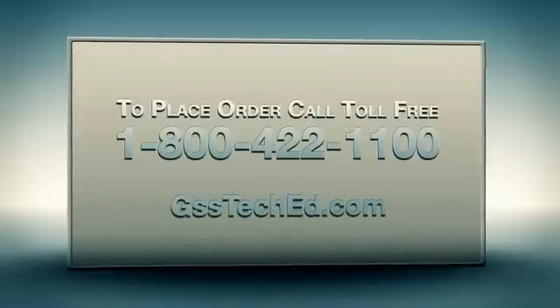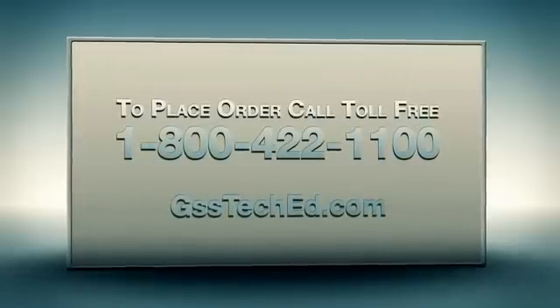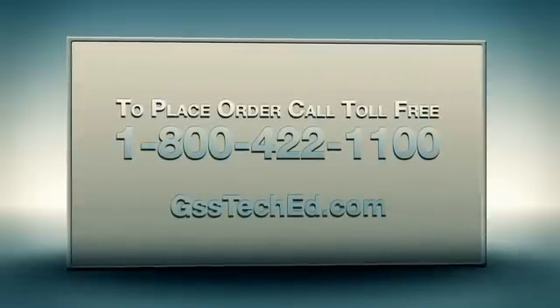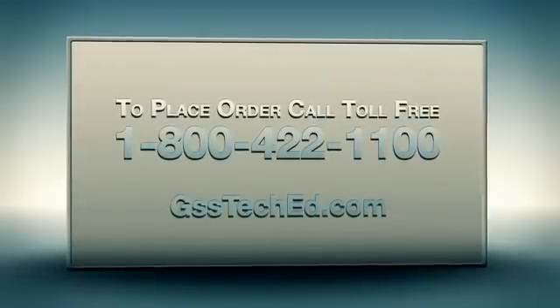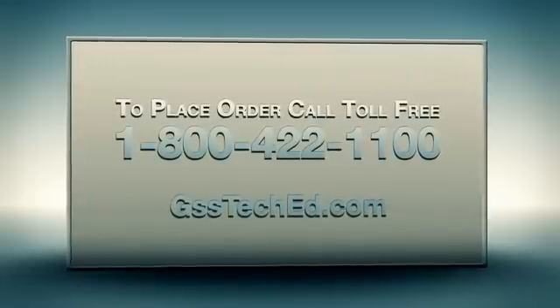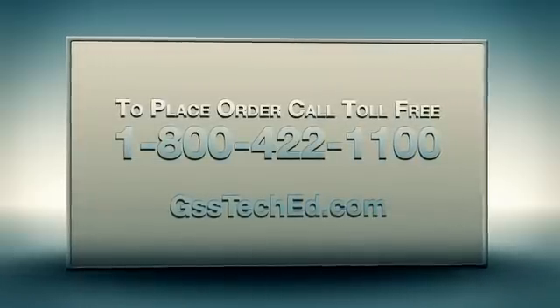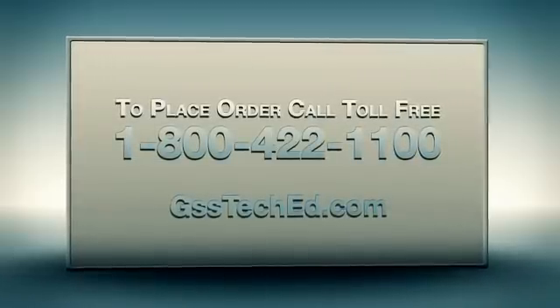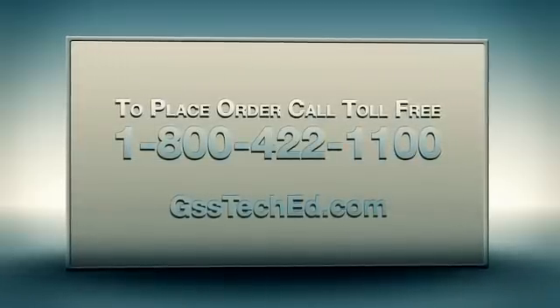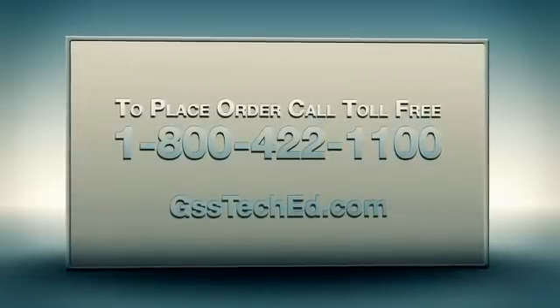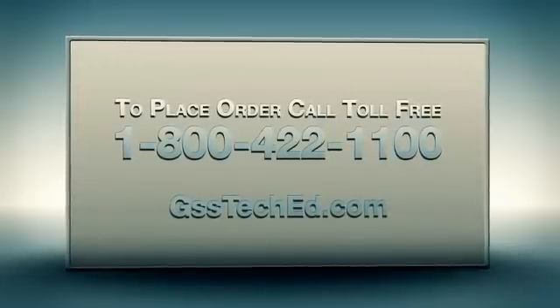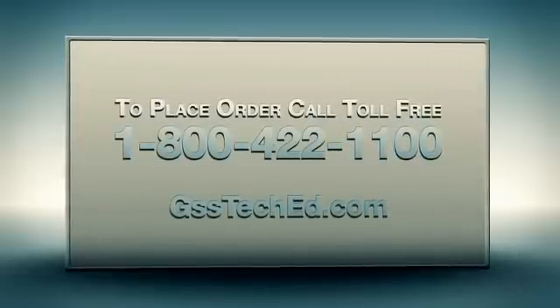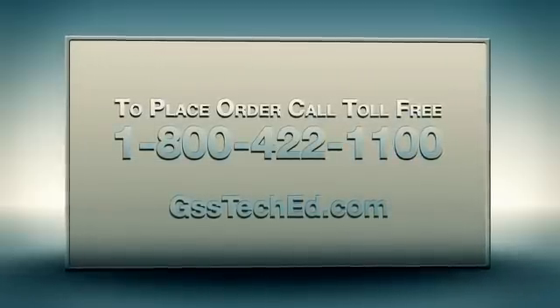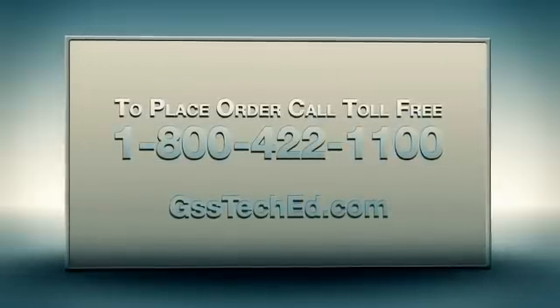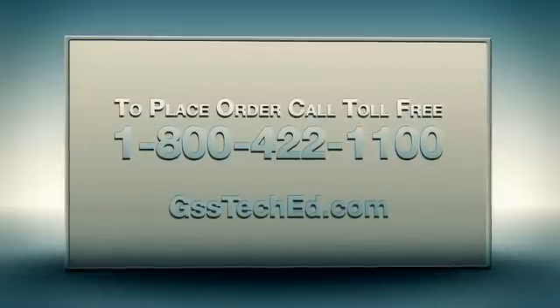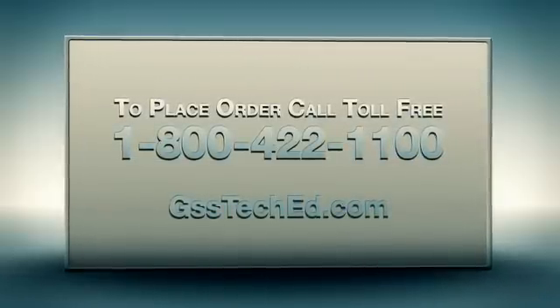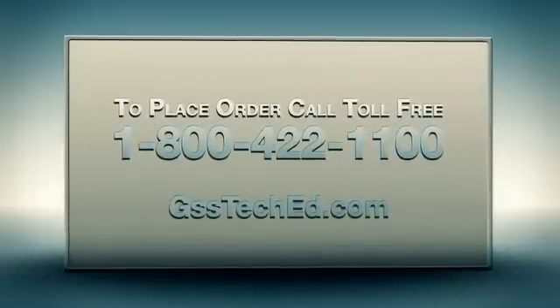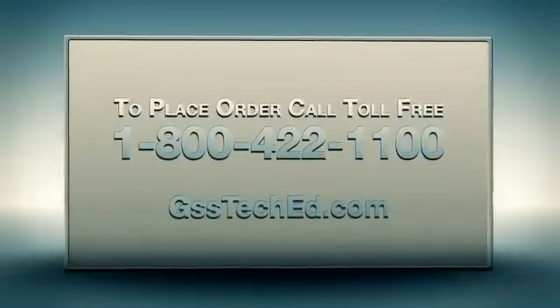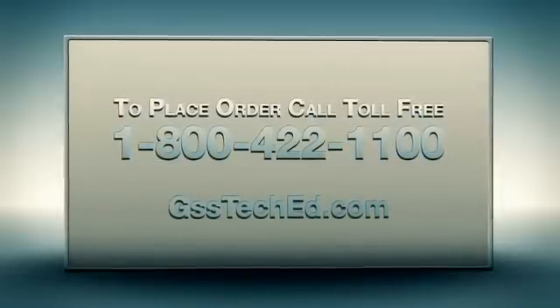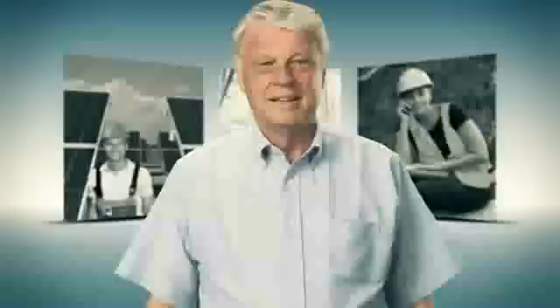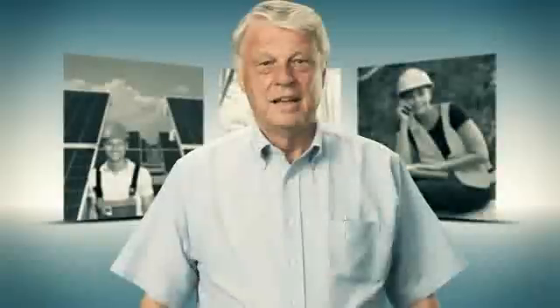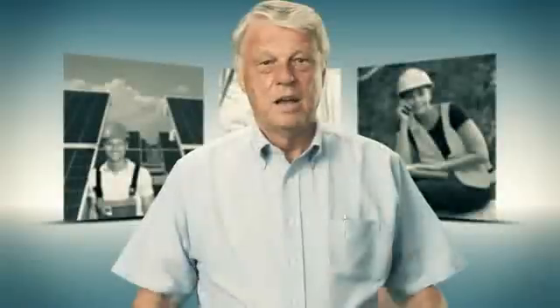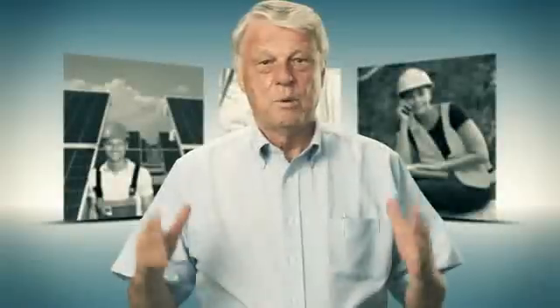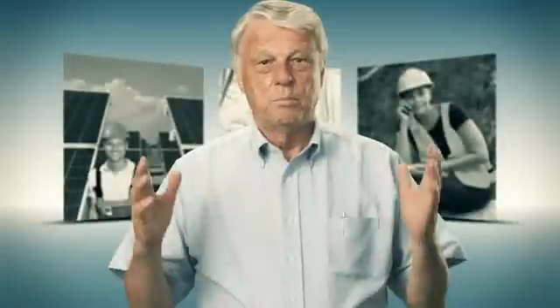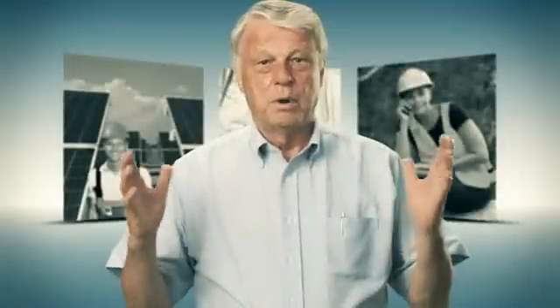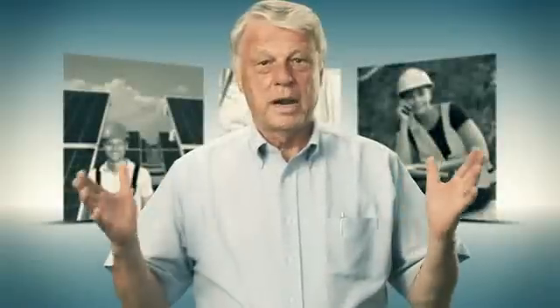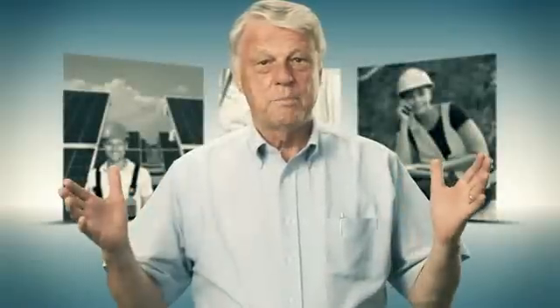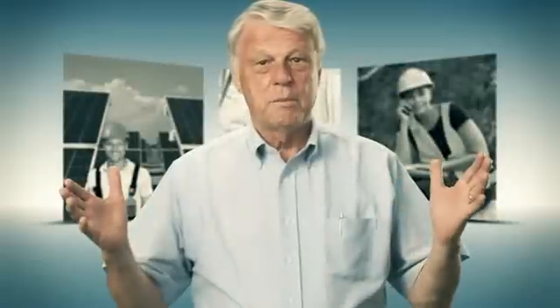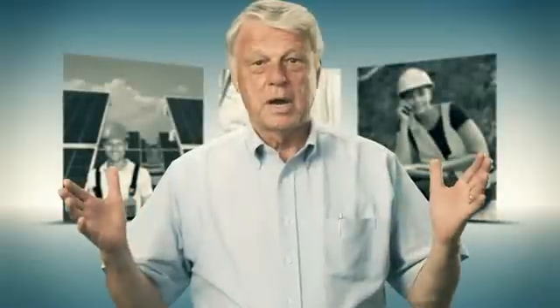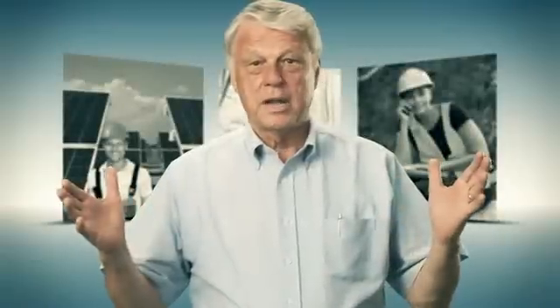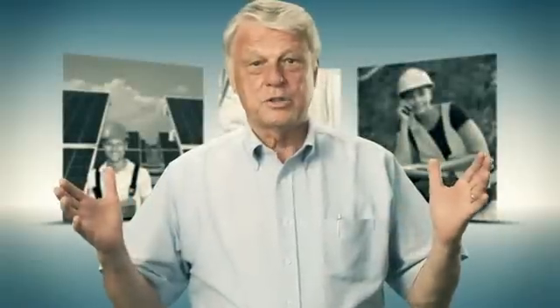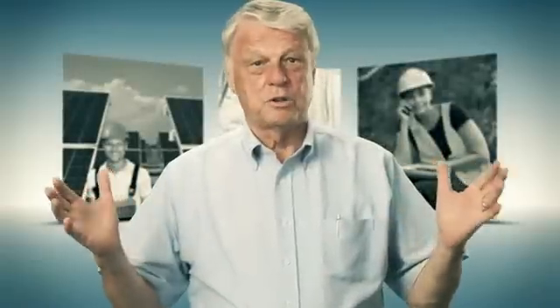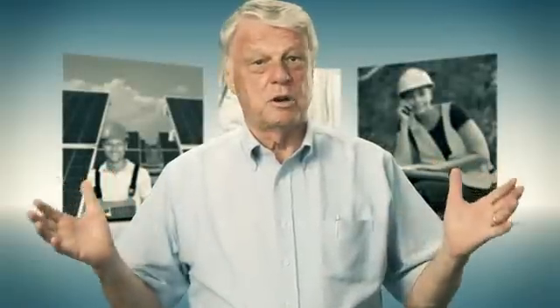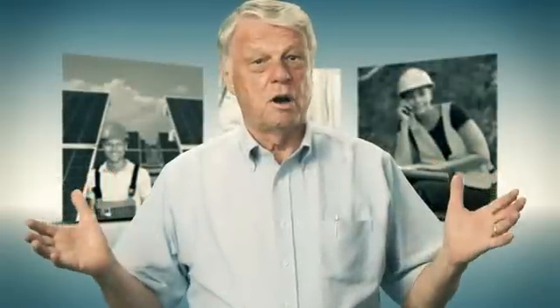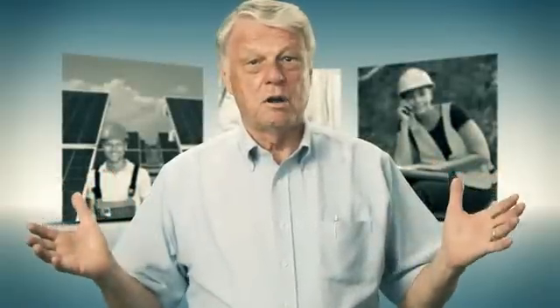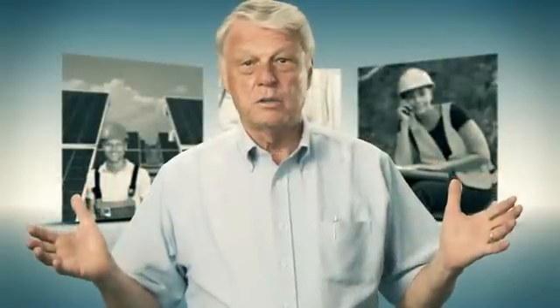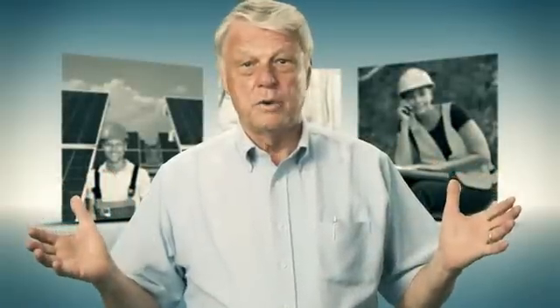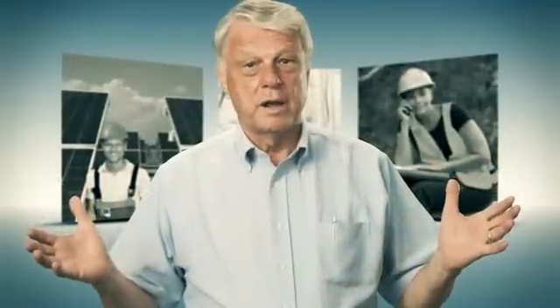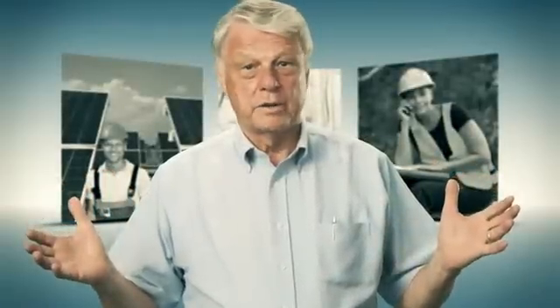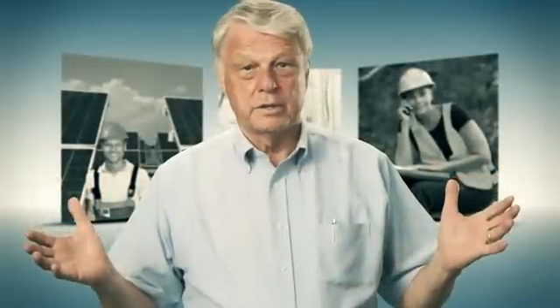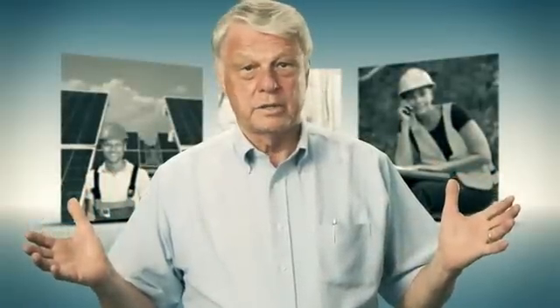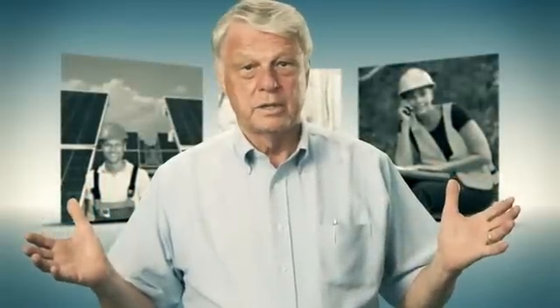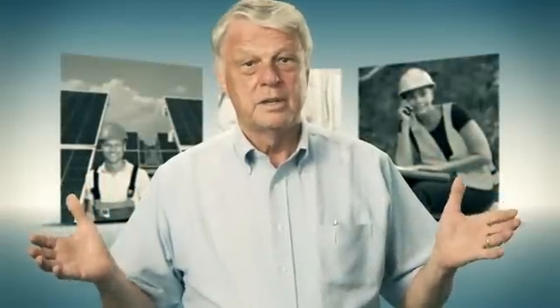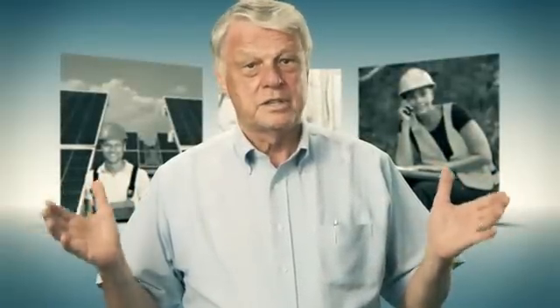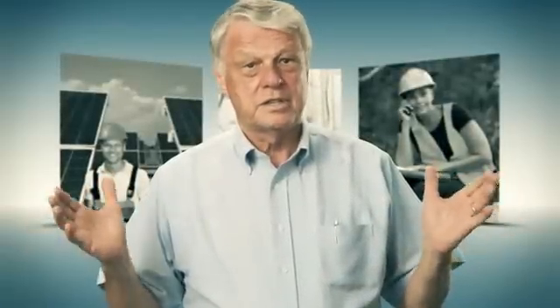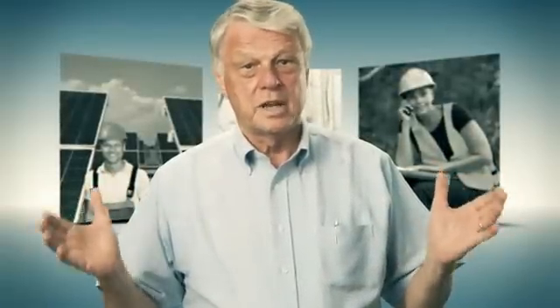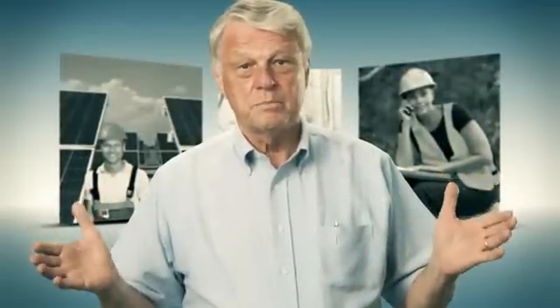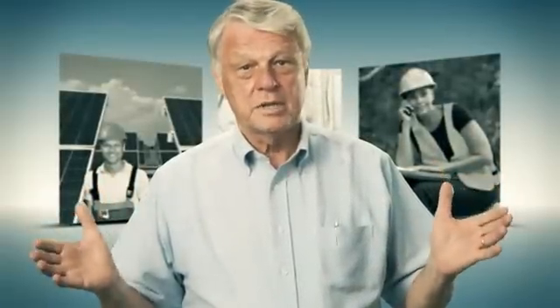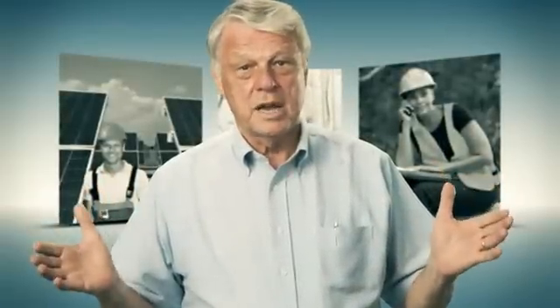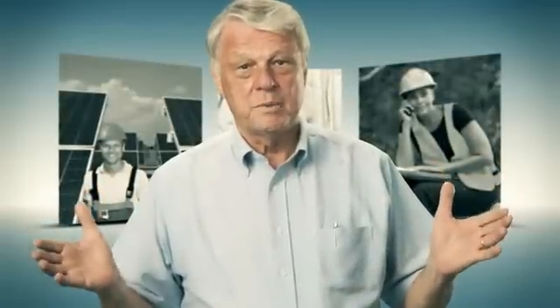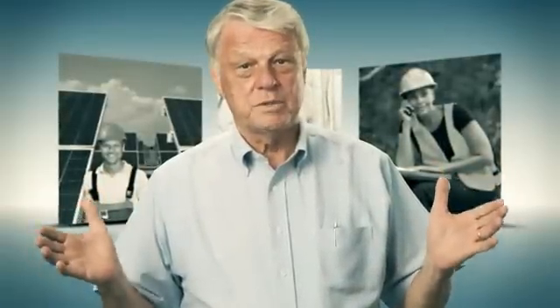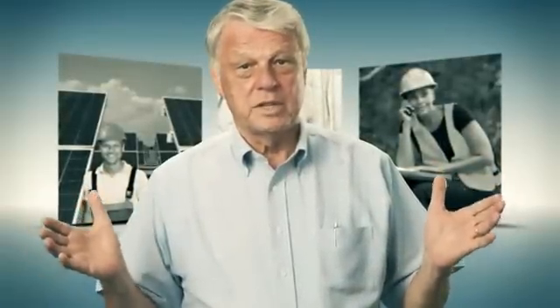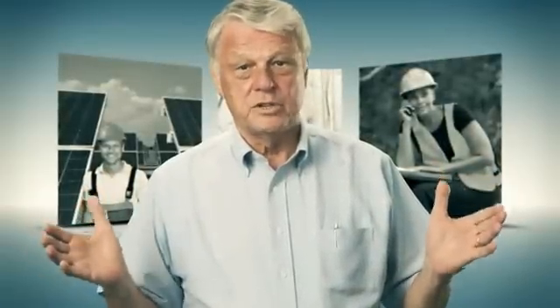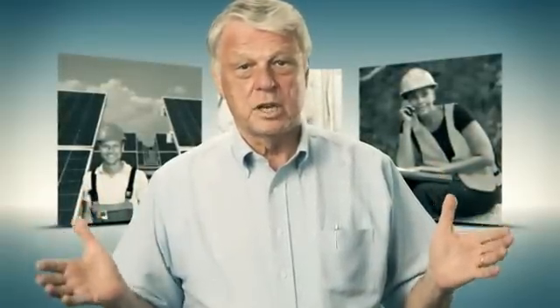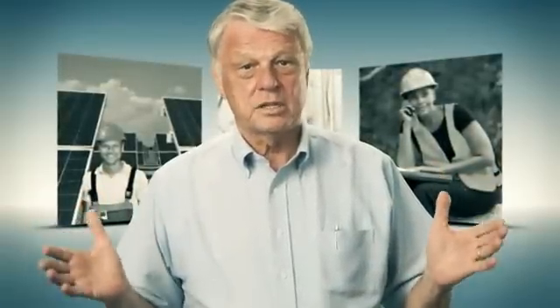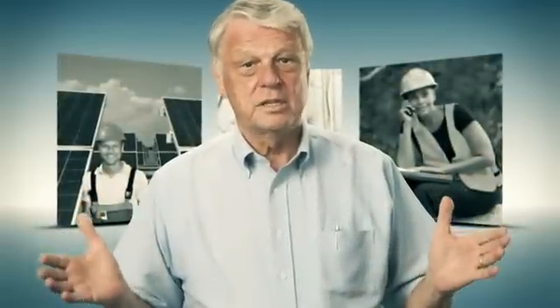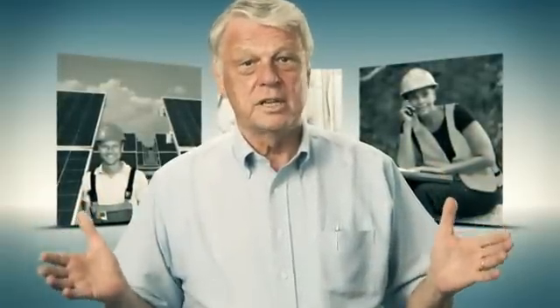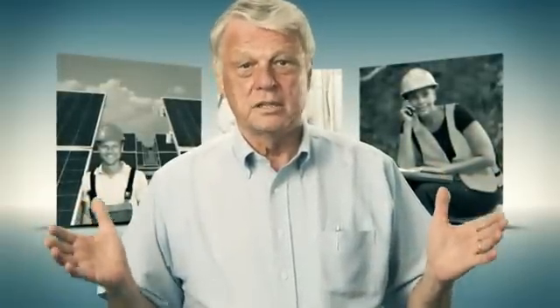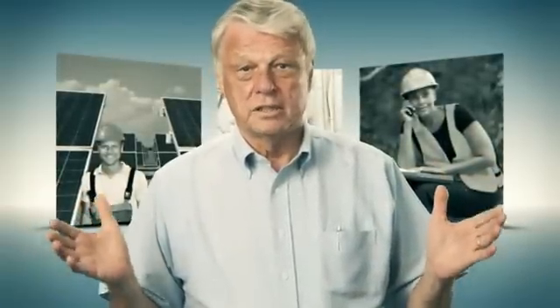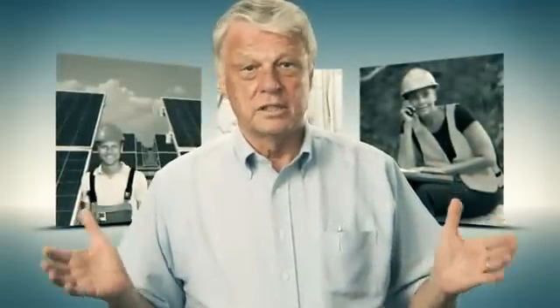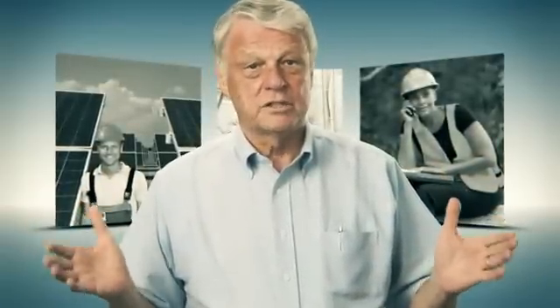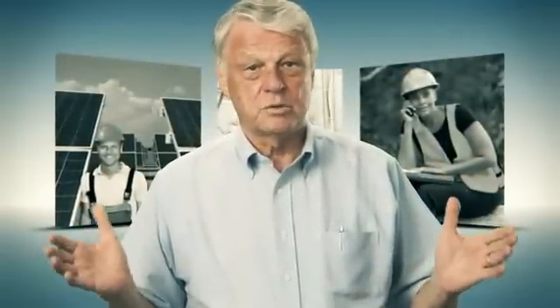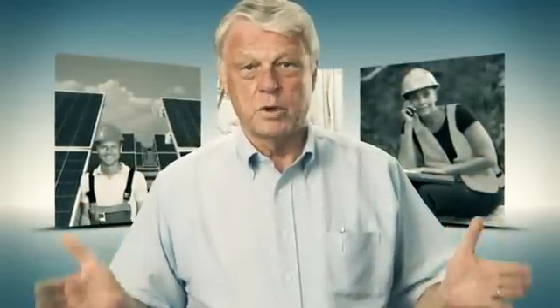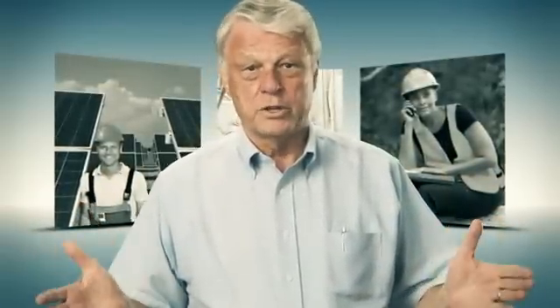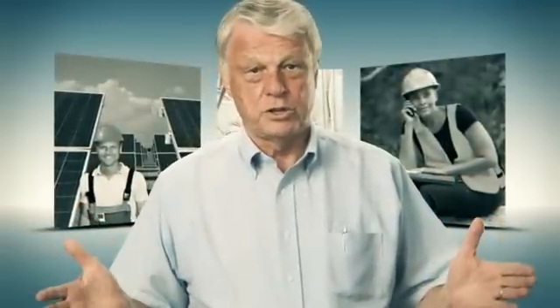Or visit our website, gssteched.com. Bright minds are all around us. Sometimes they just need a little switch.